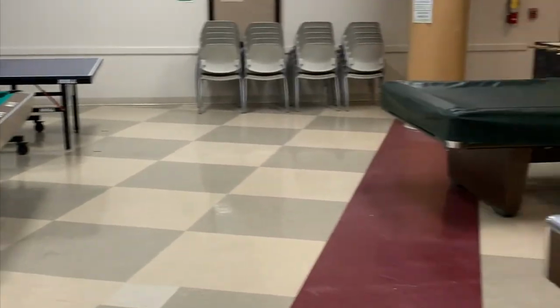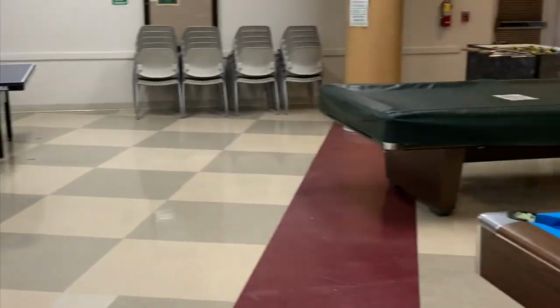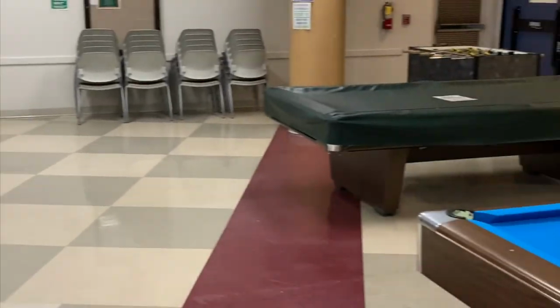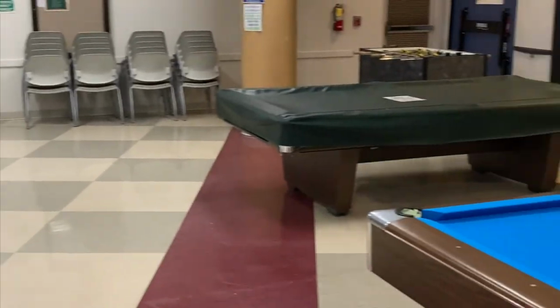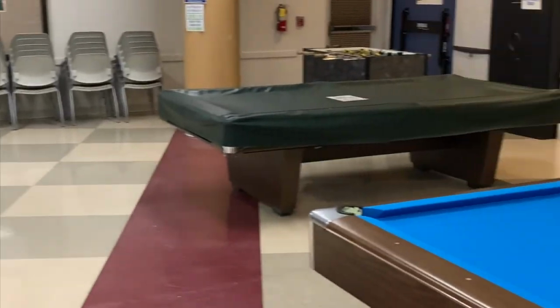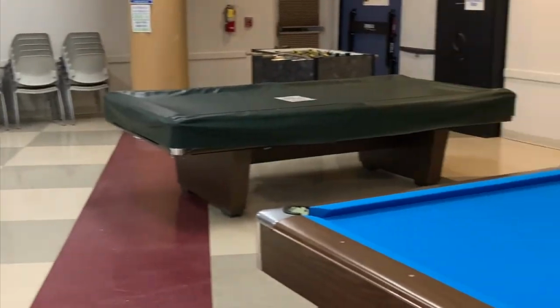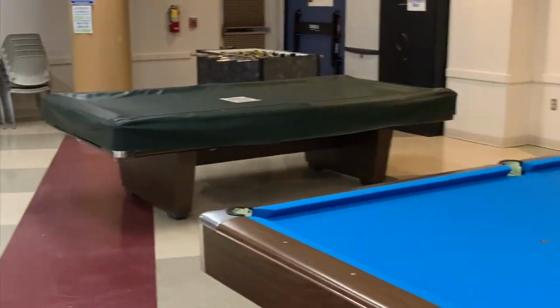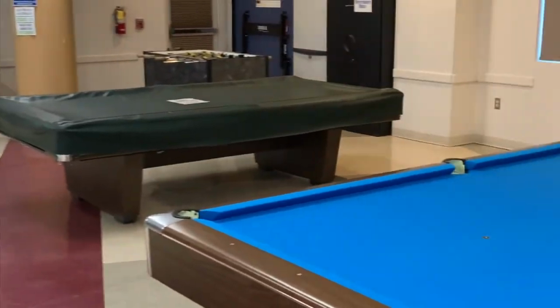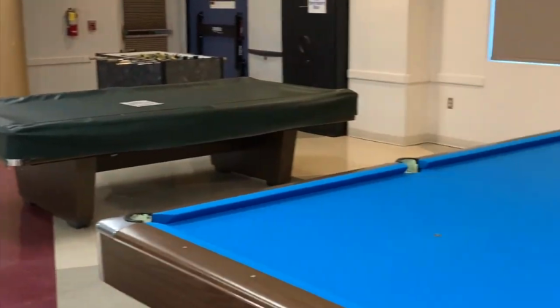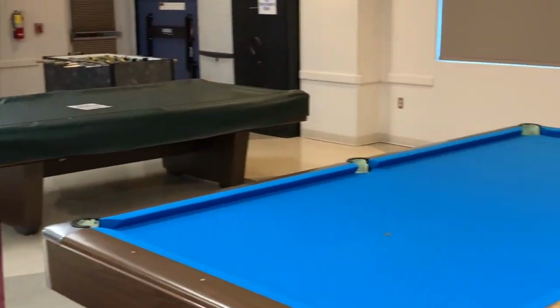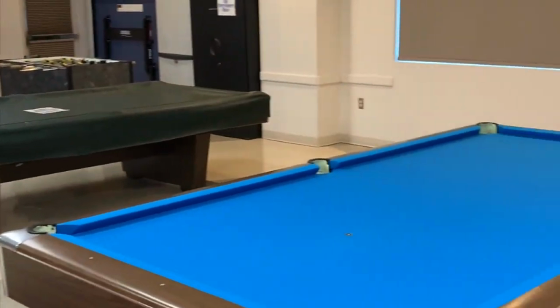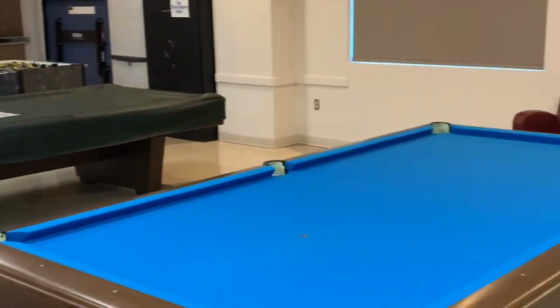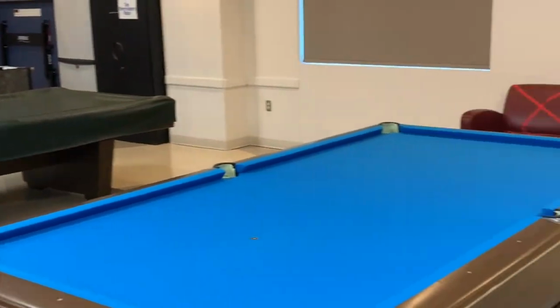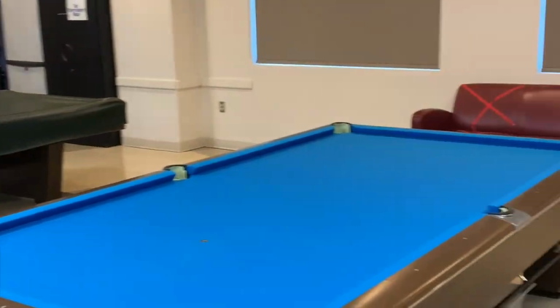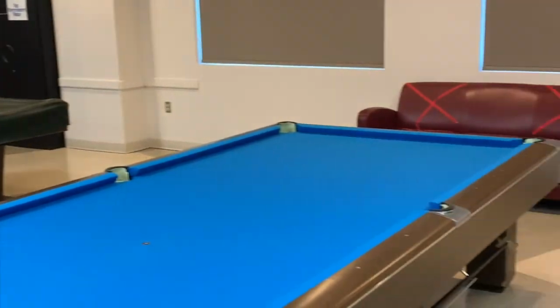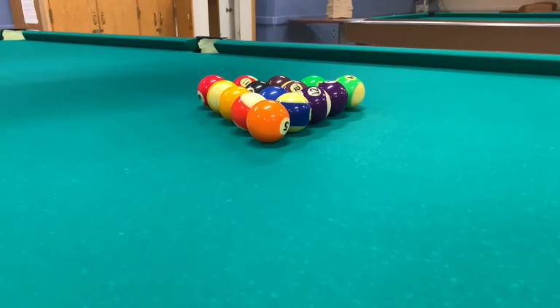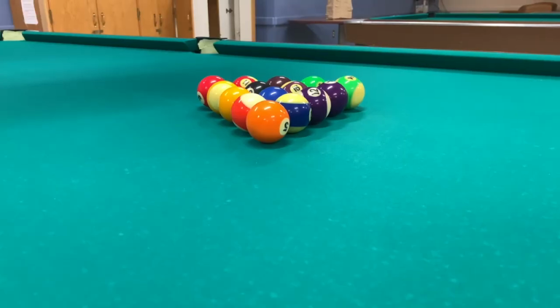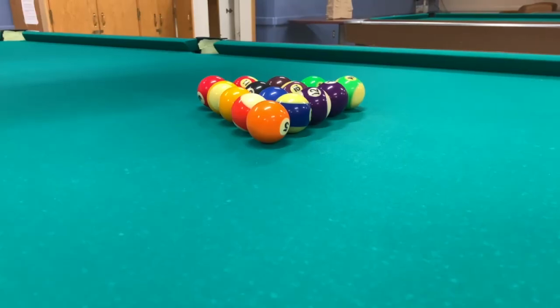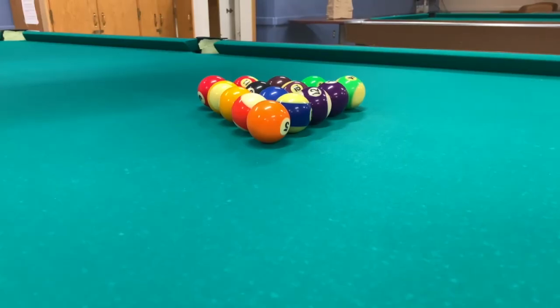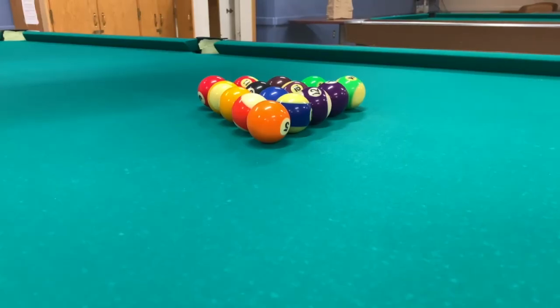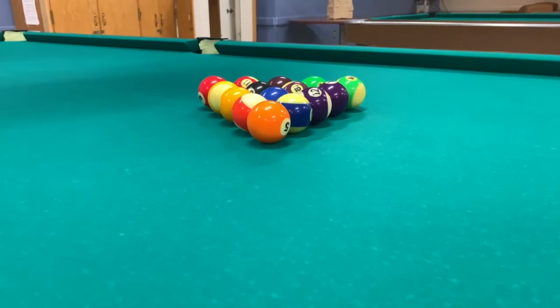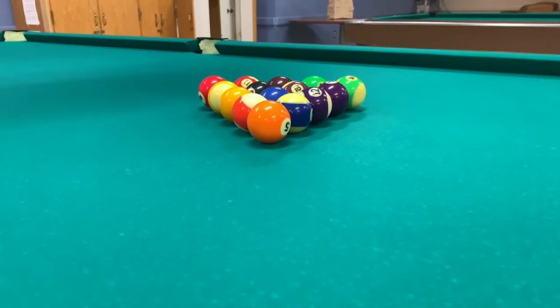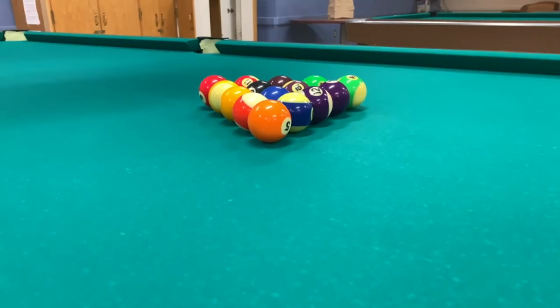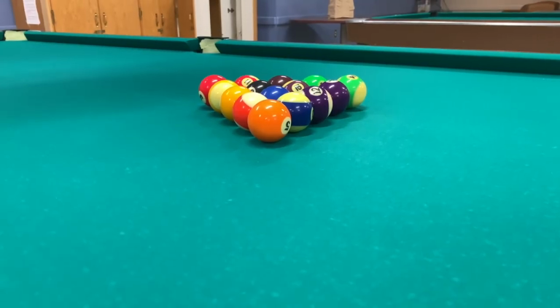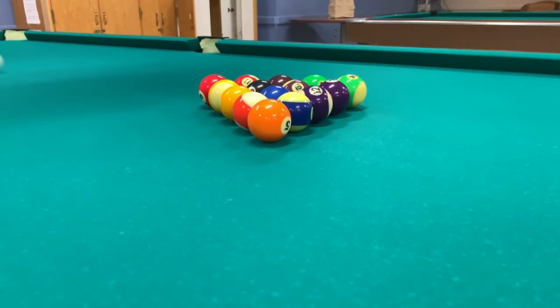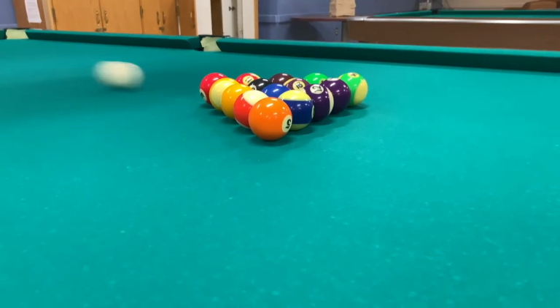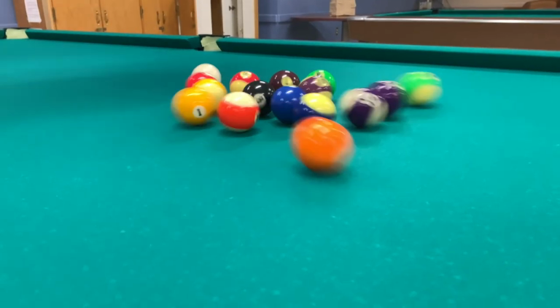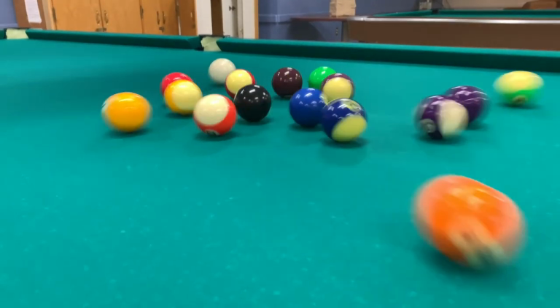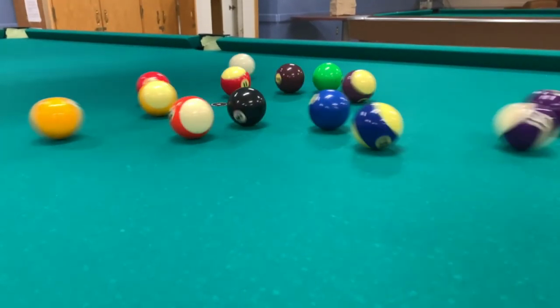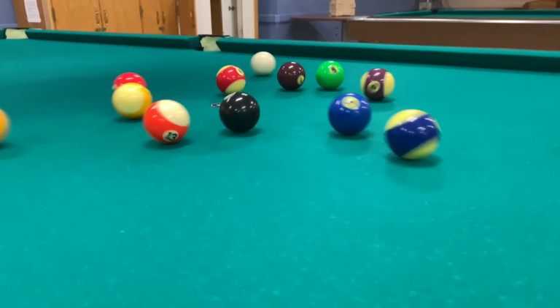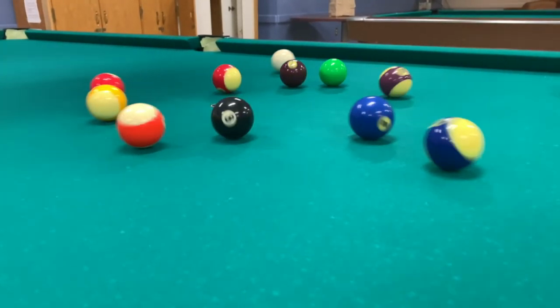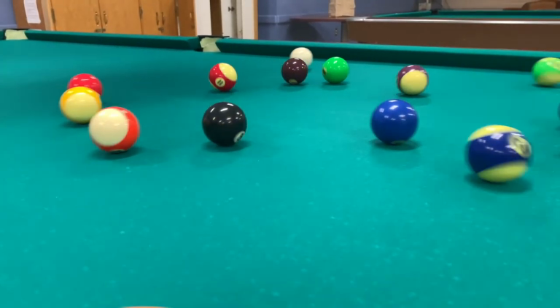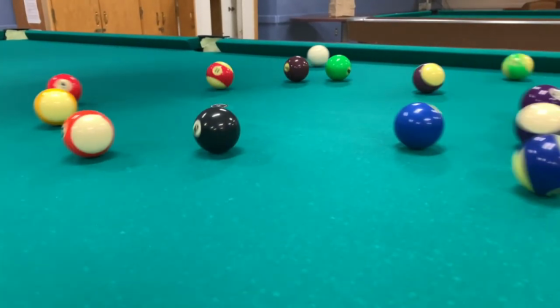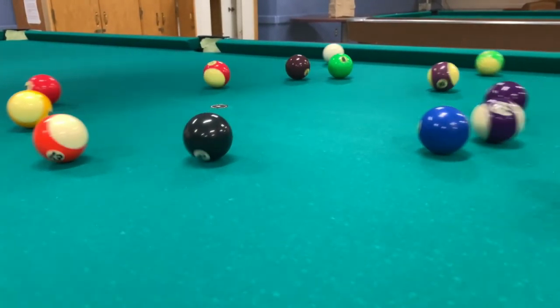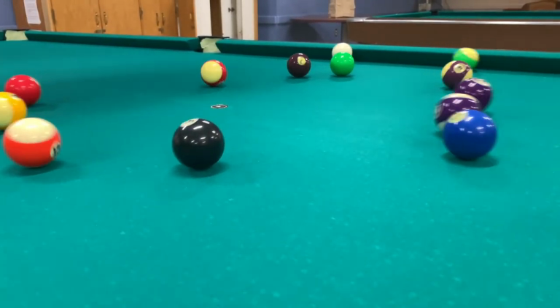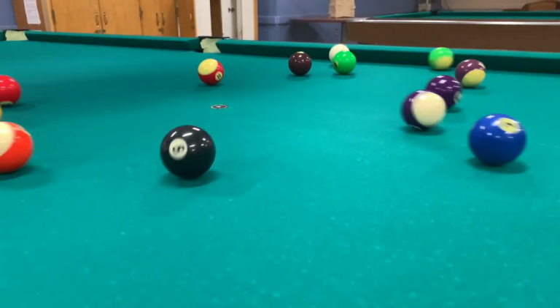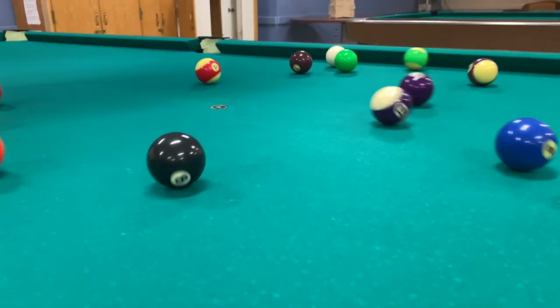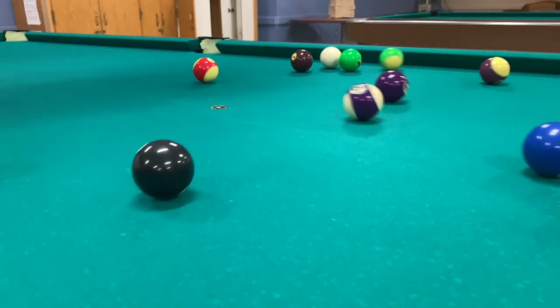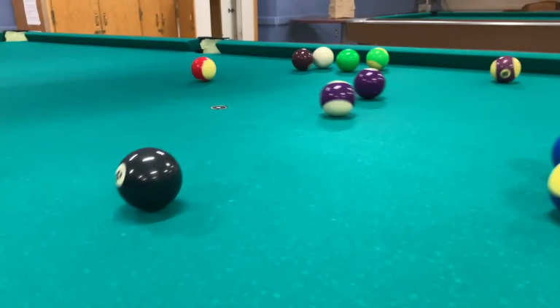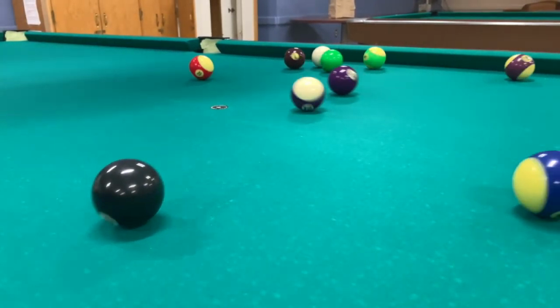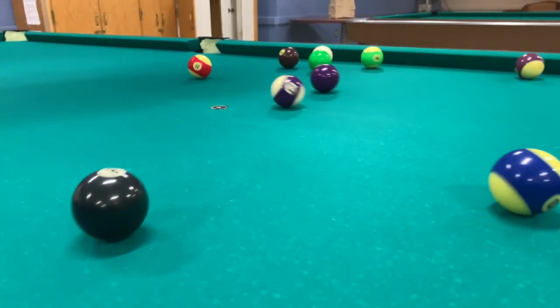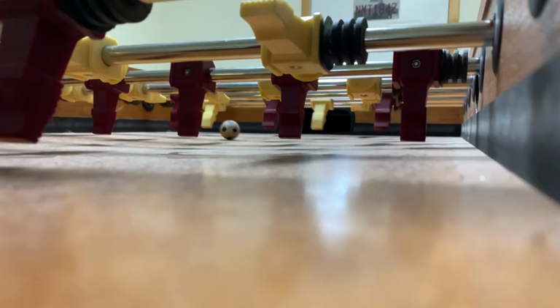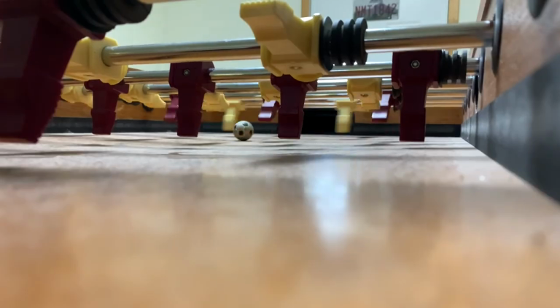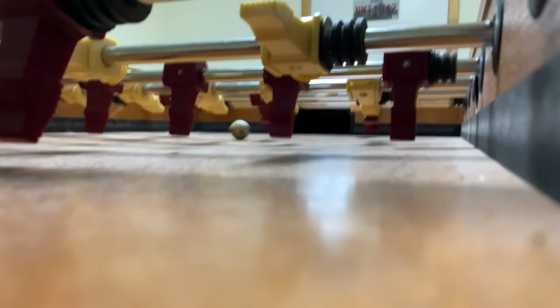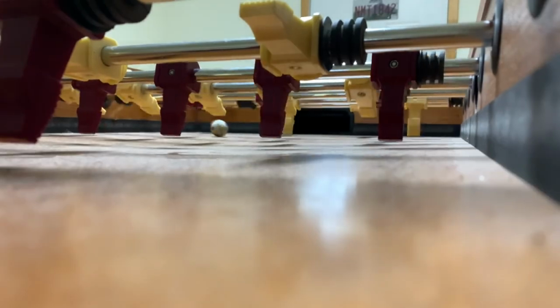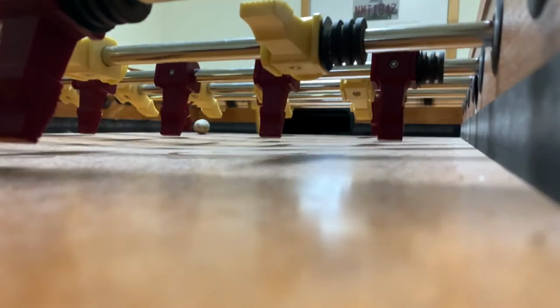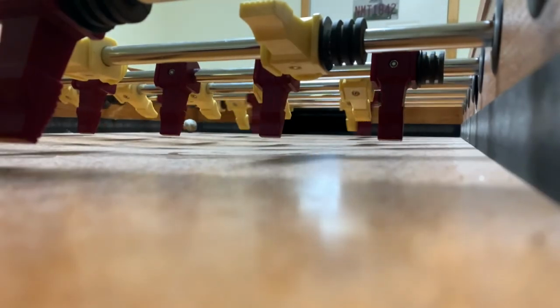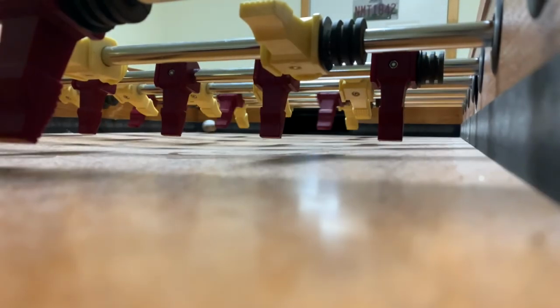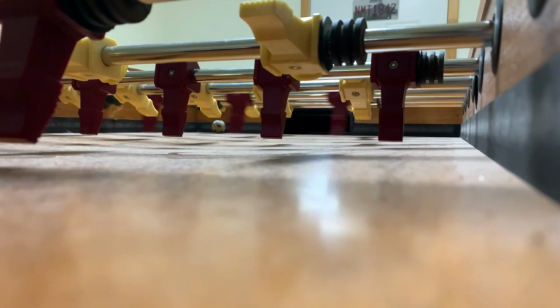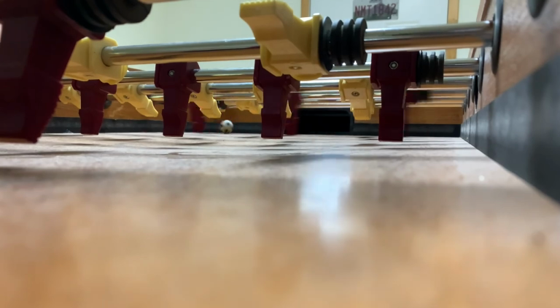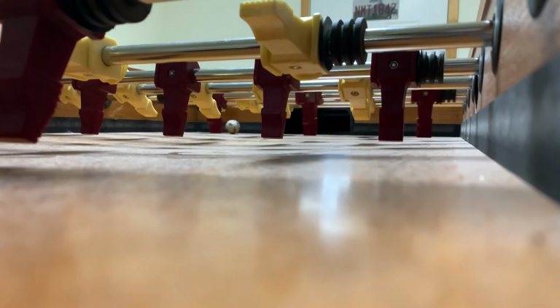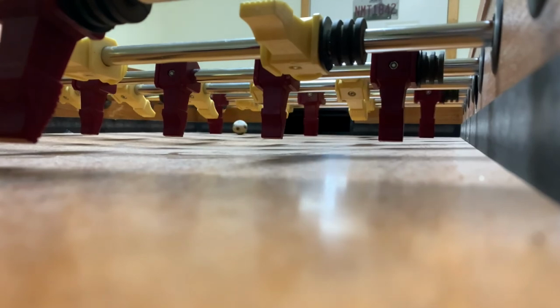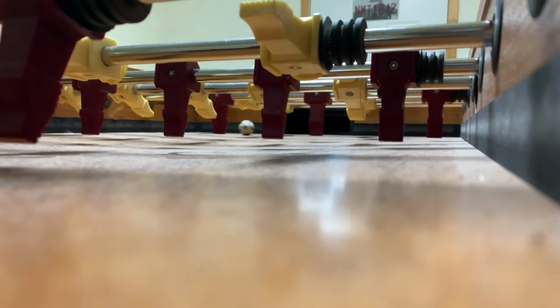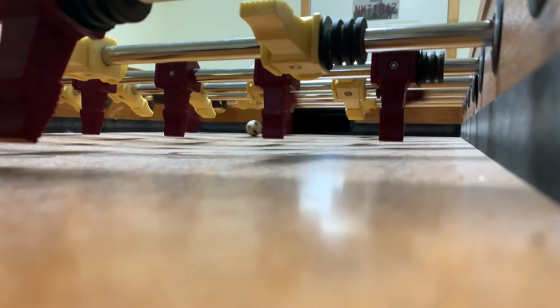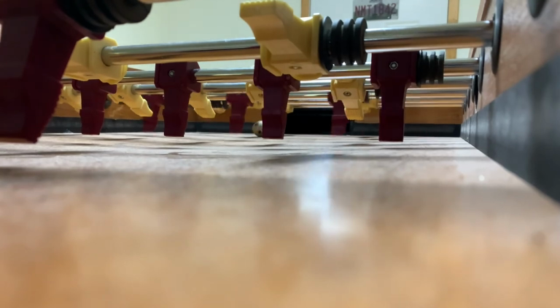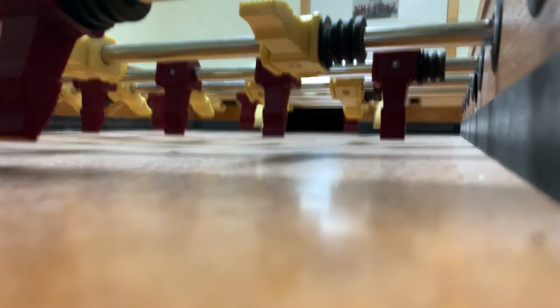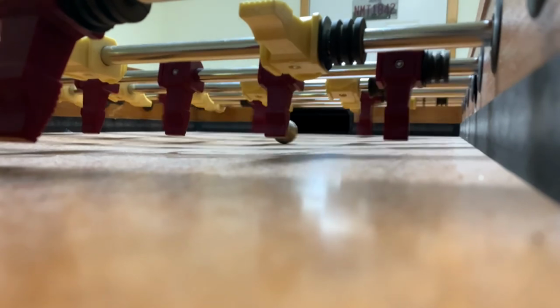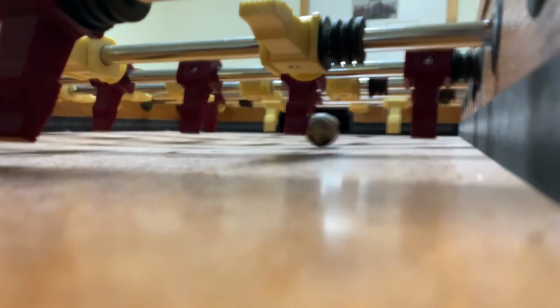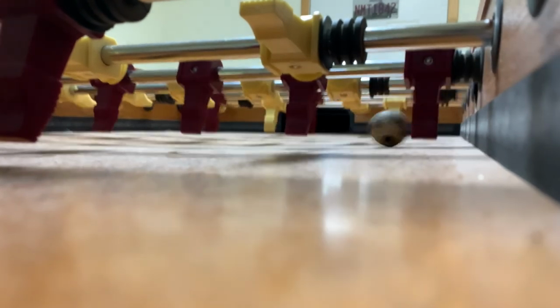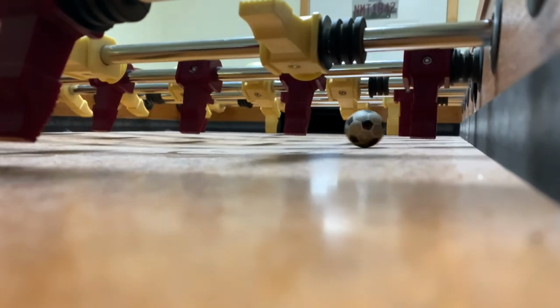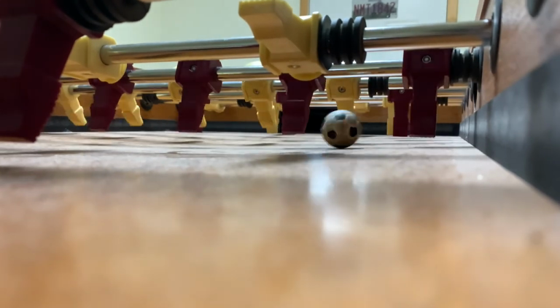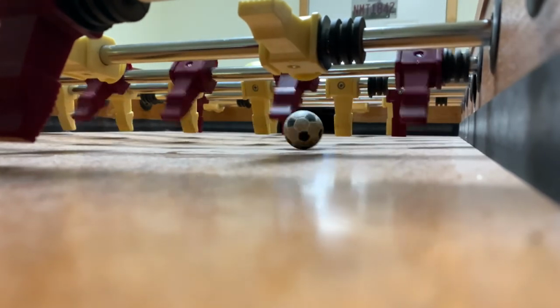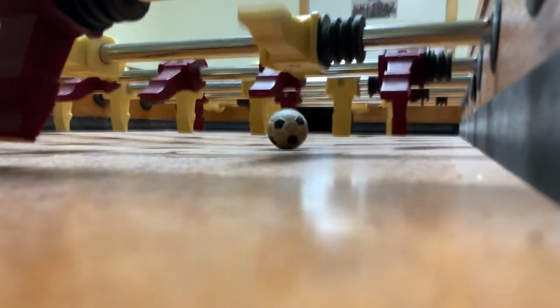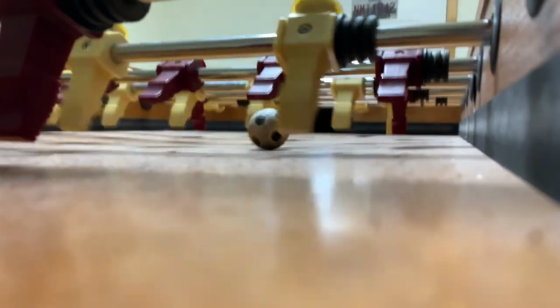When ready to take a break with friends, the game room has pool tables, ping-pong, foosball, board games, and video games all free to use.